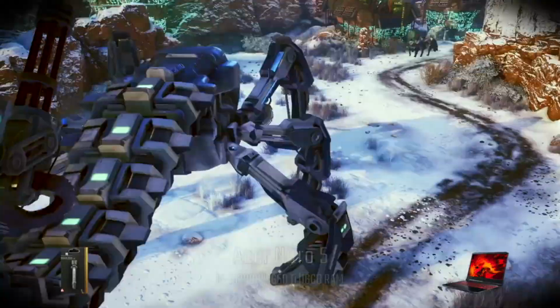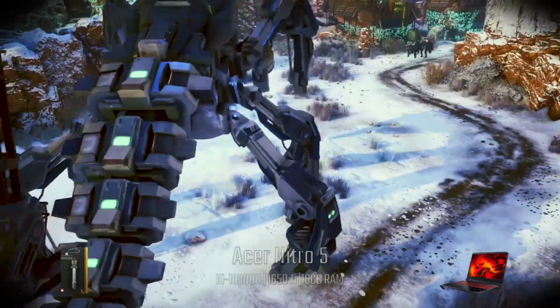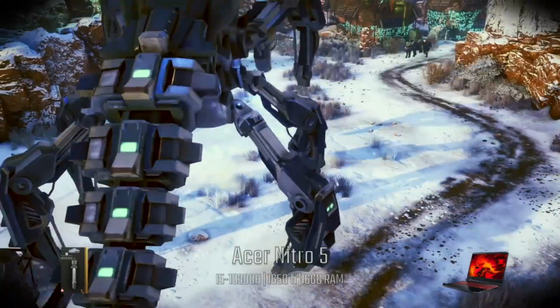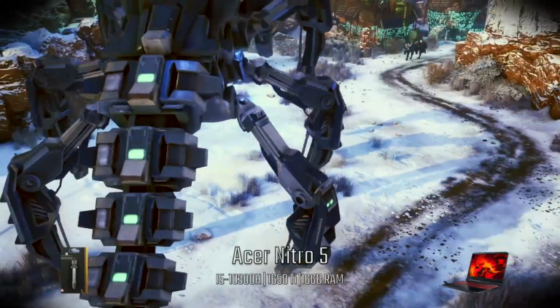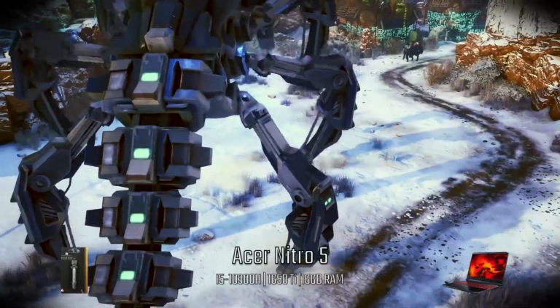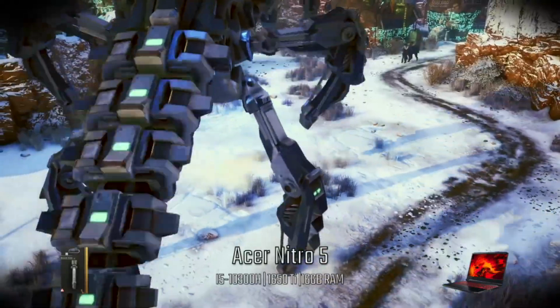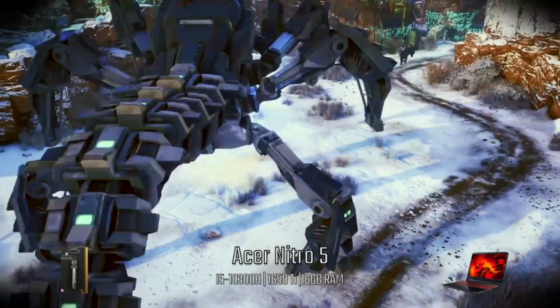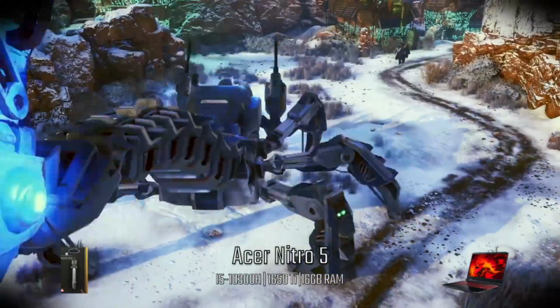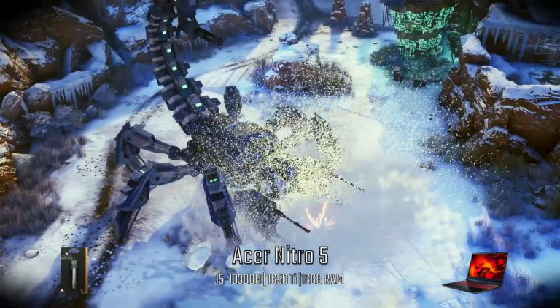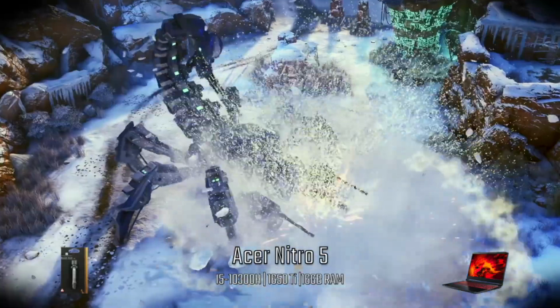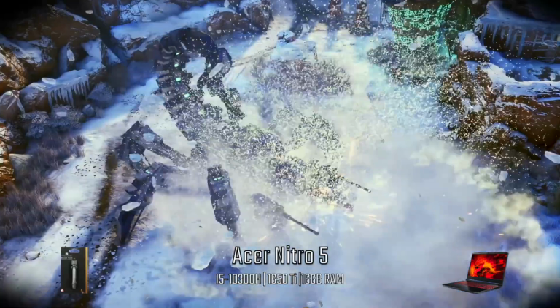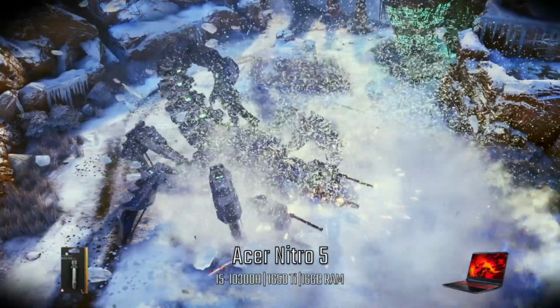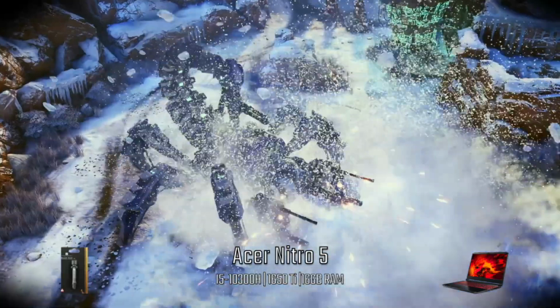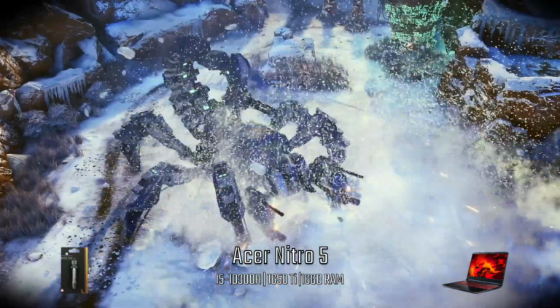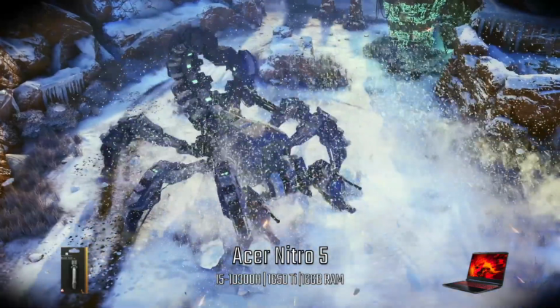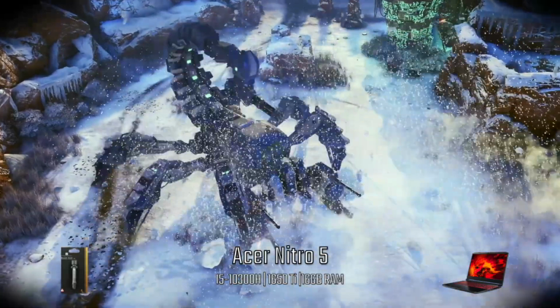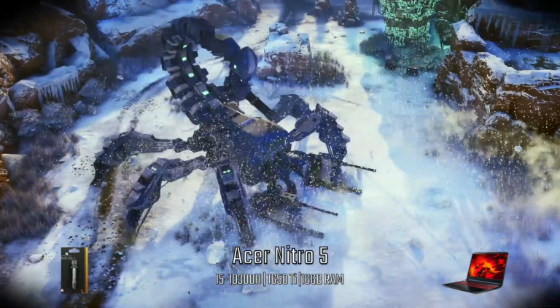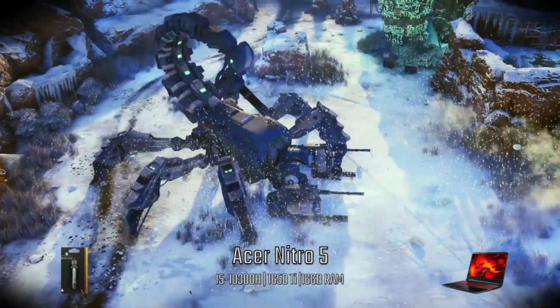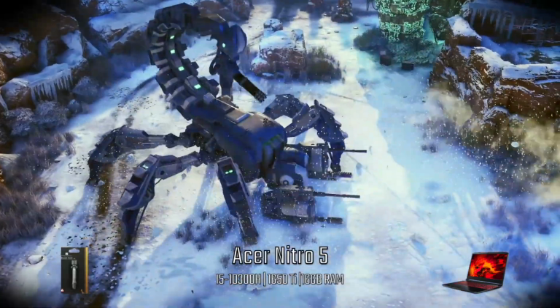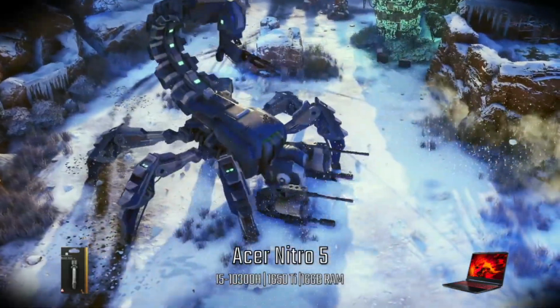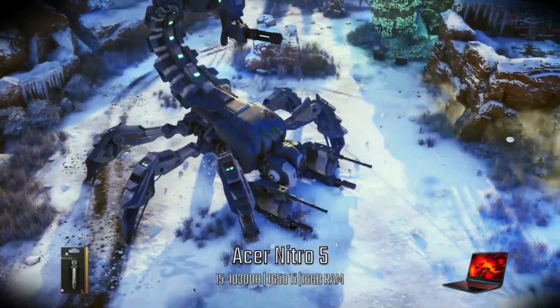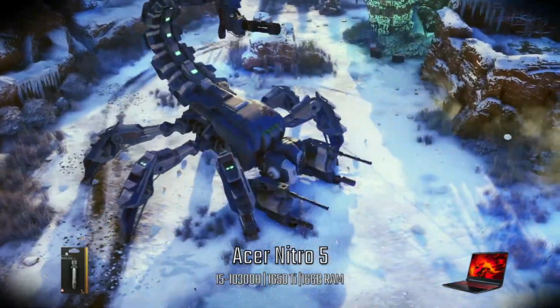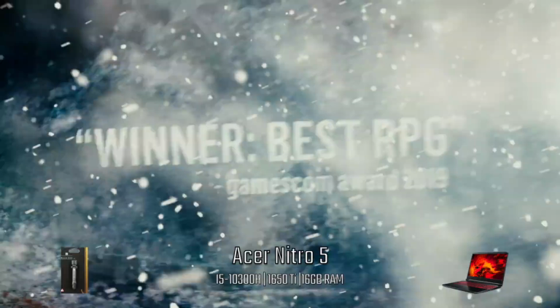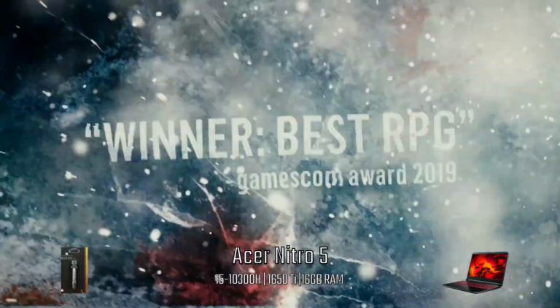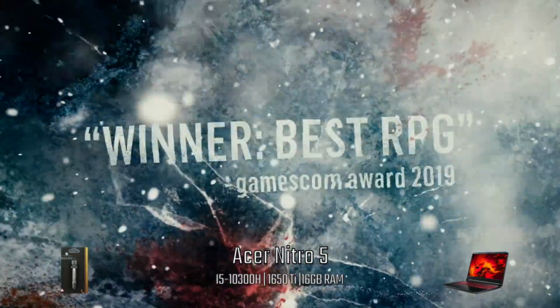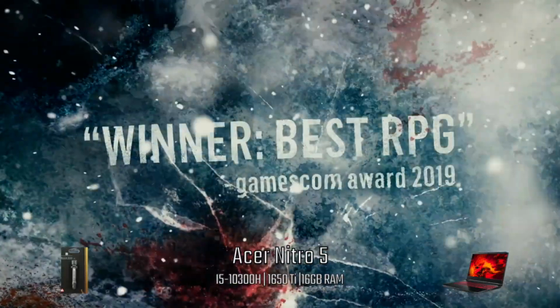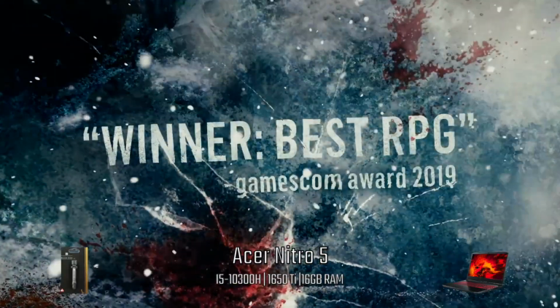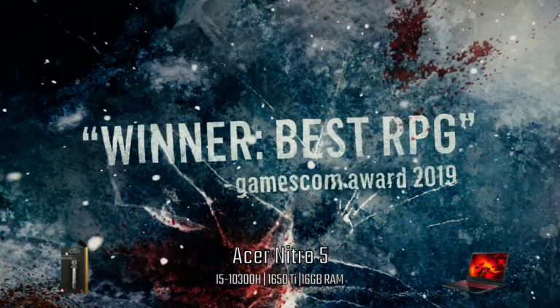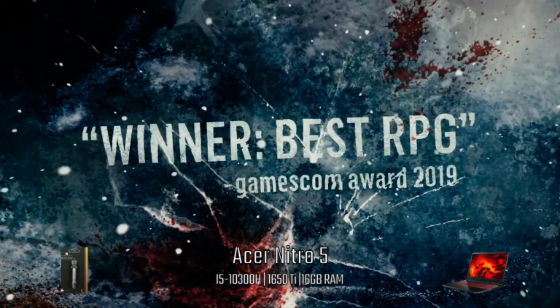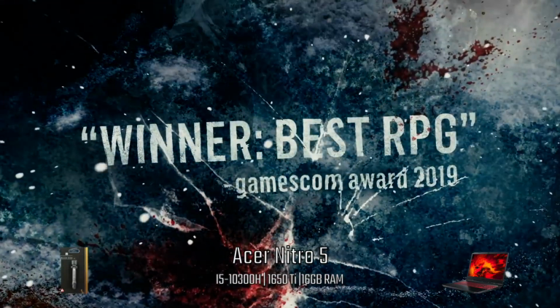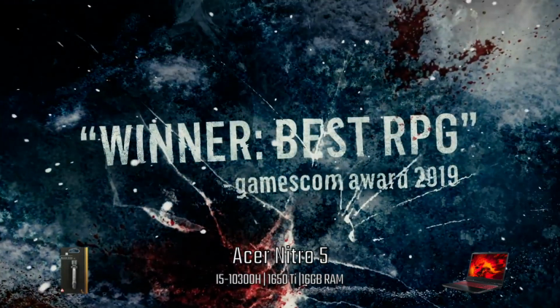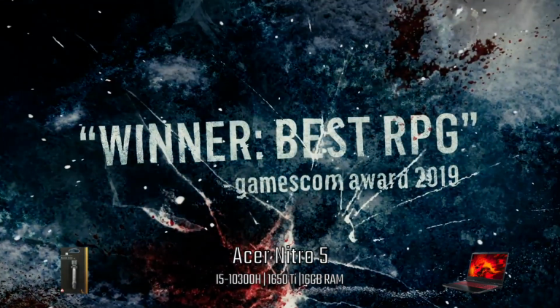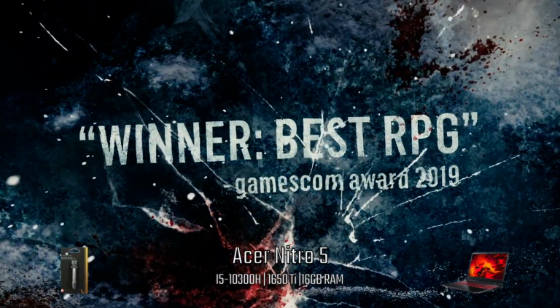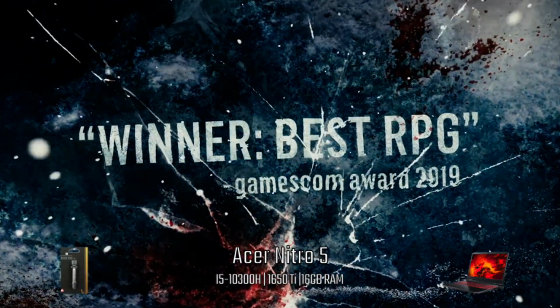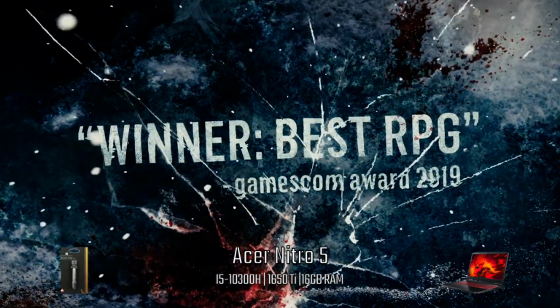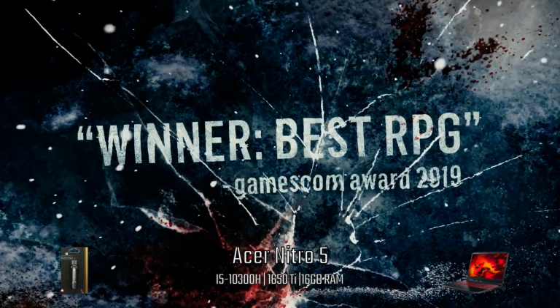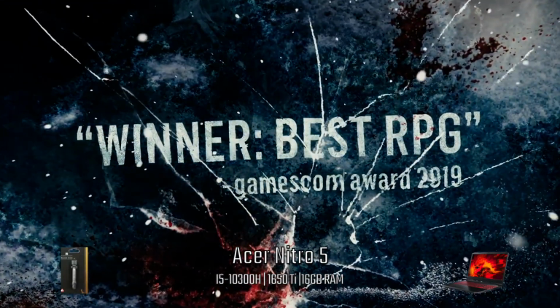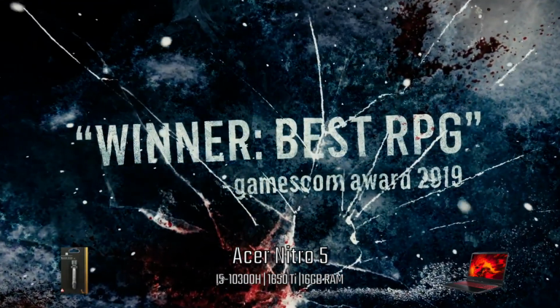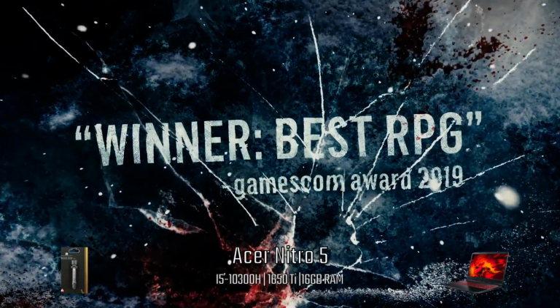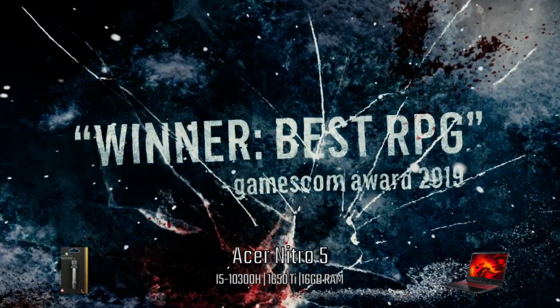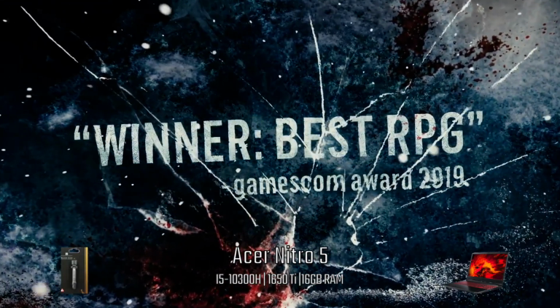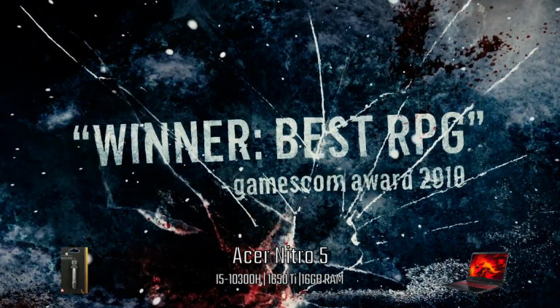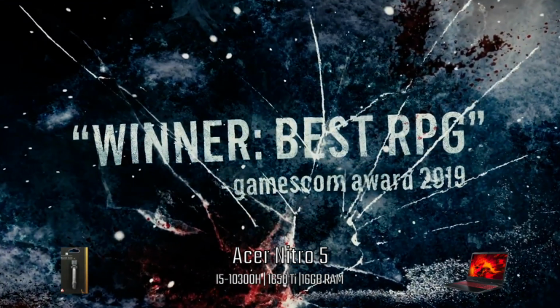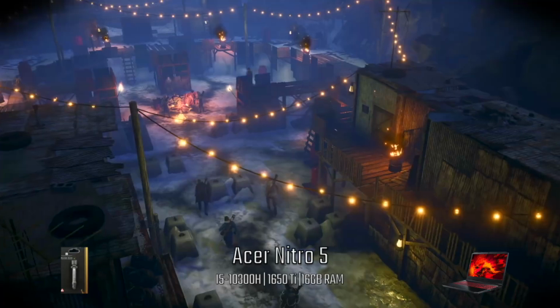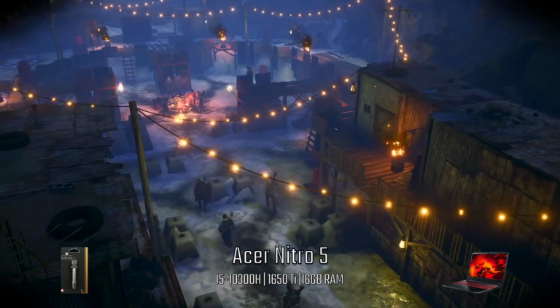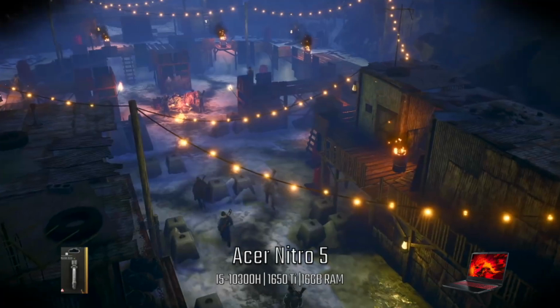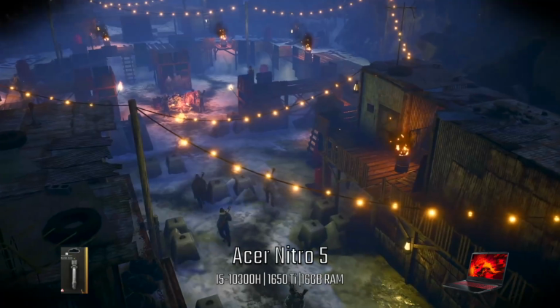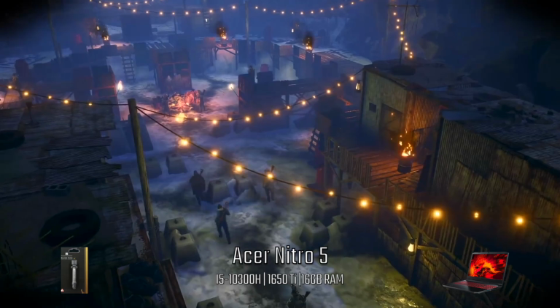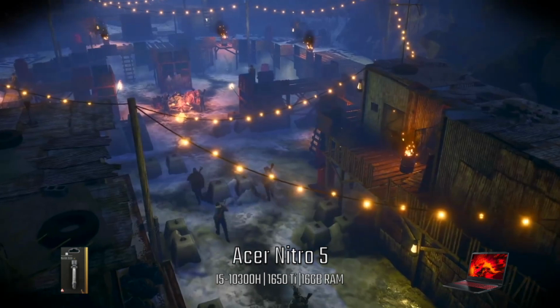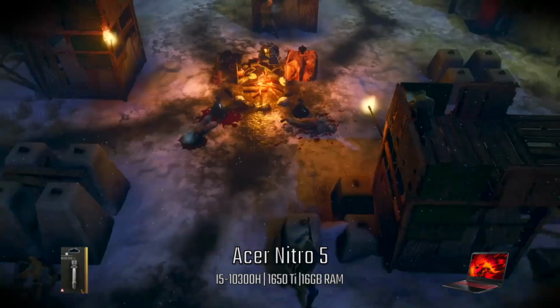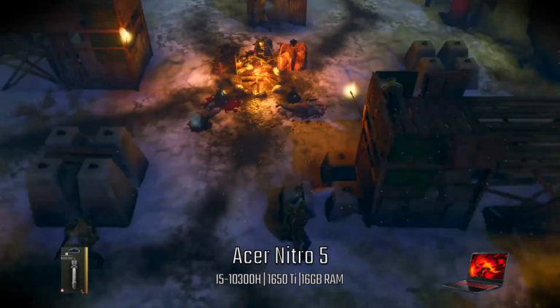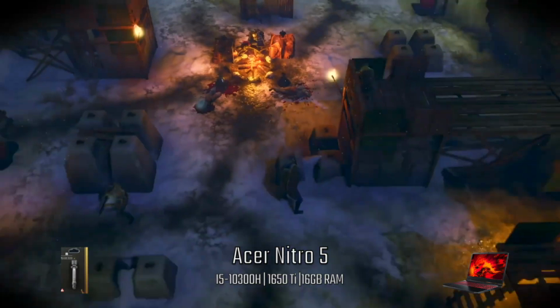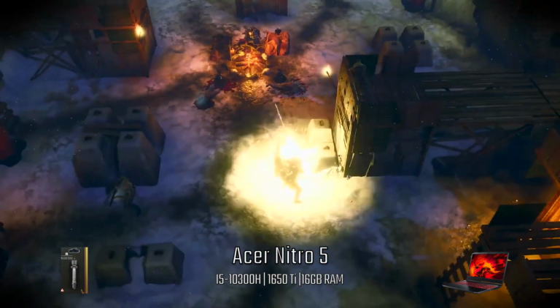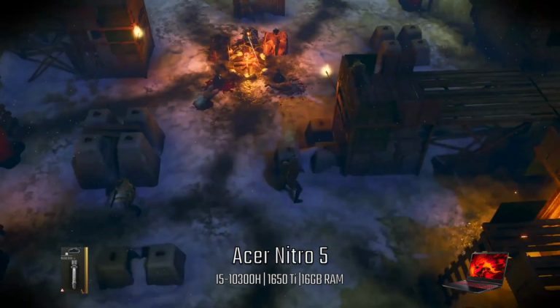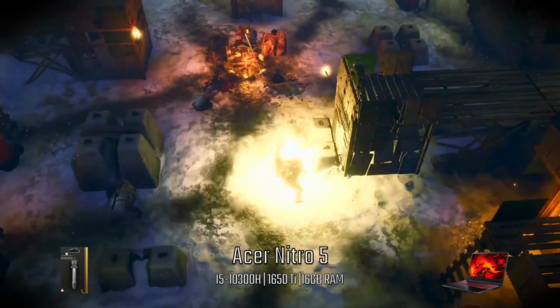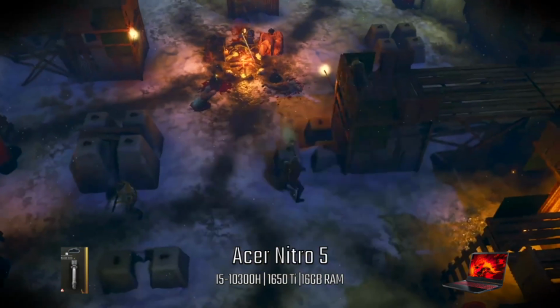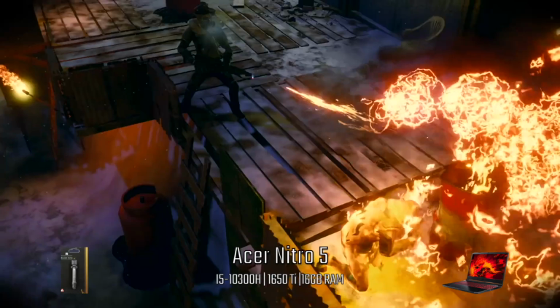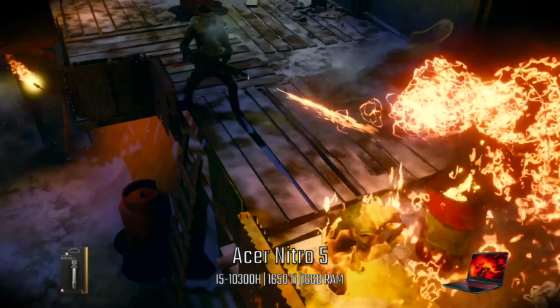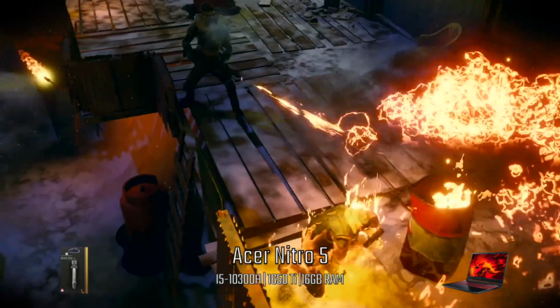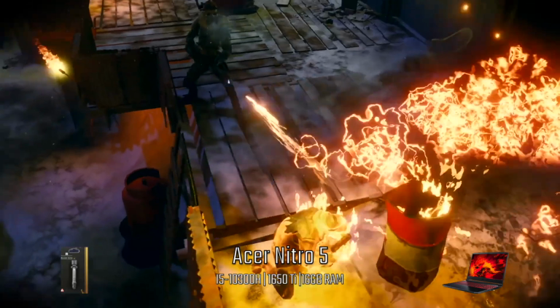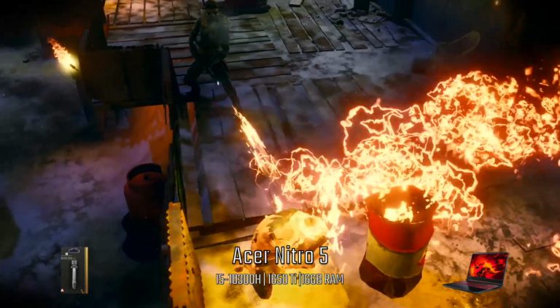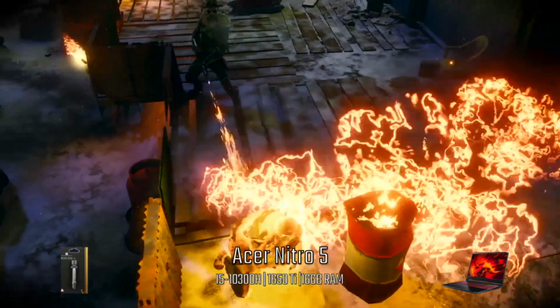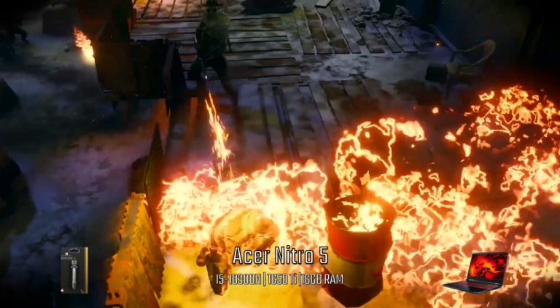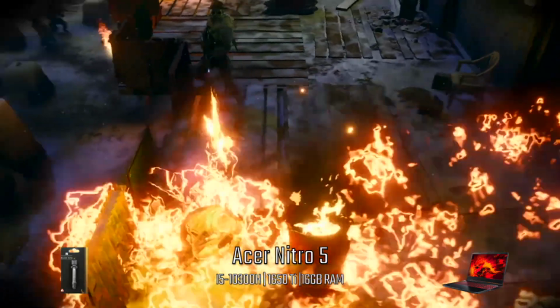Welcome back everyone, Nimpu here, and today I wanted to let you know how liquid metal performs on the 2020 Acer Nitro 5.